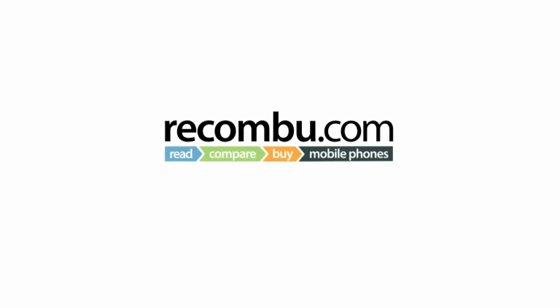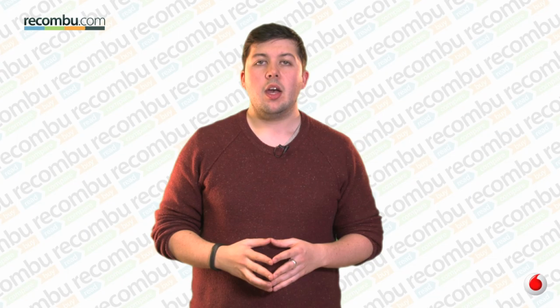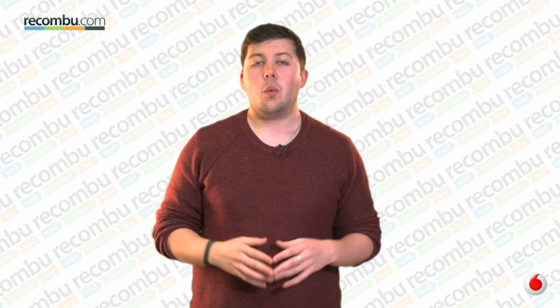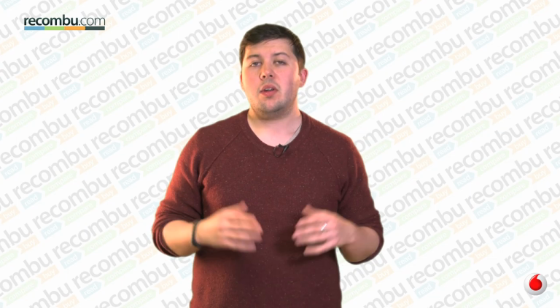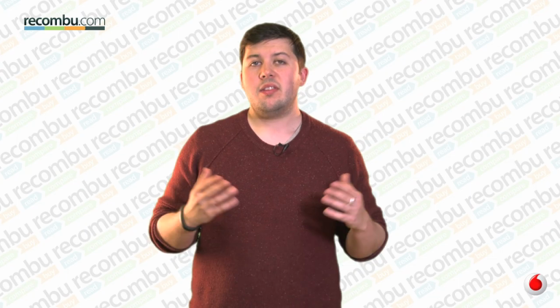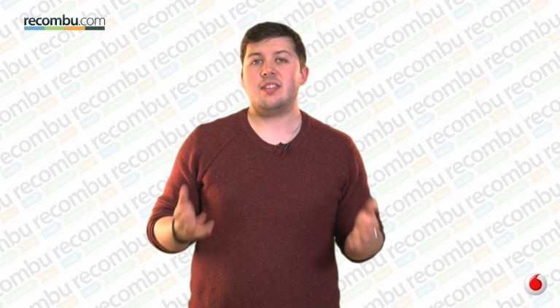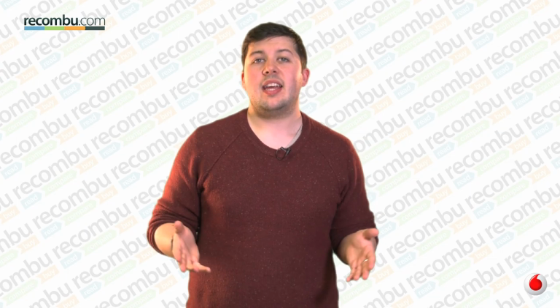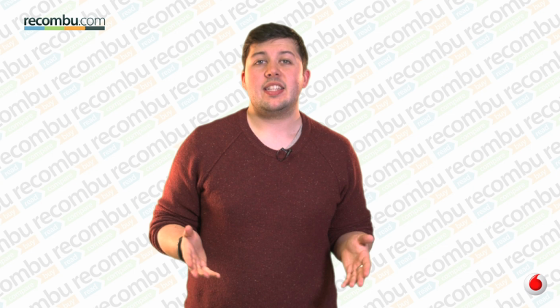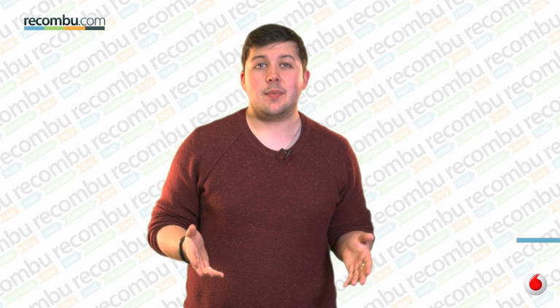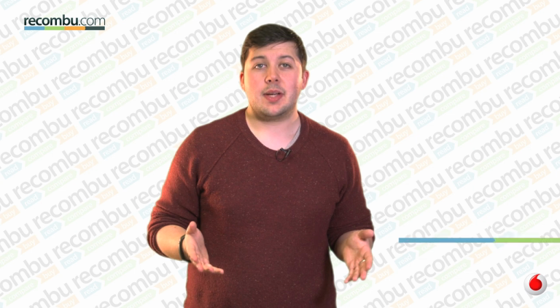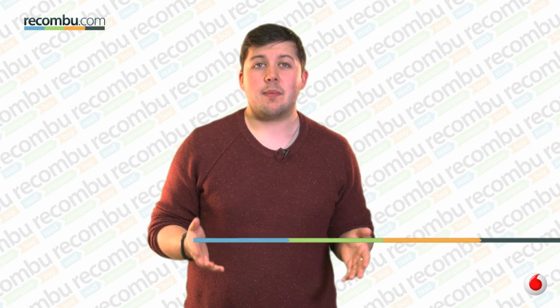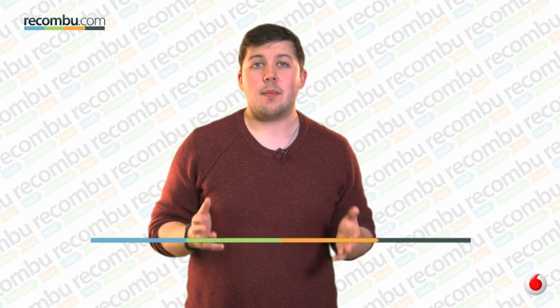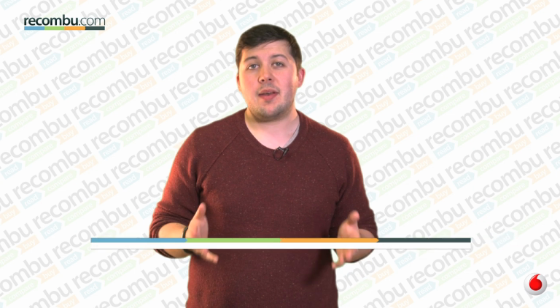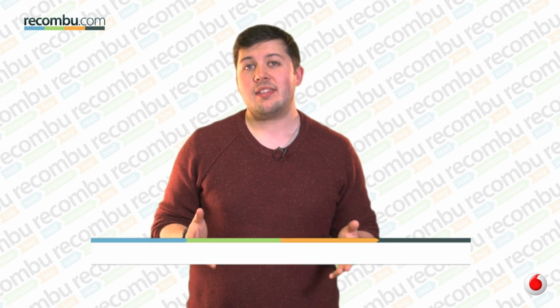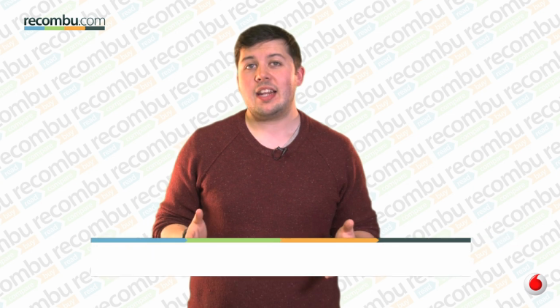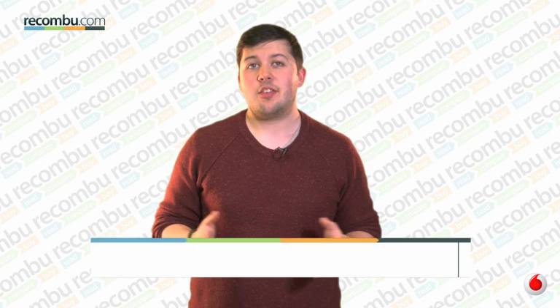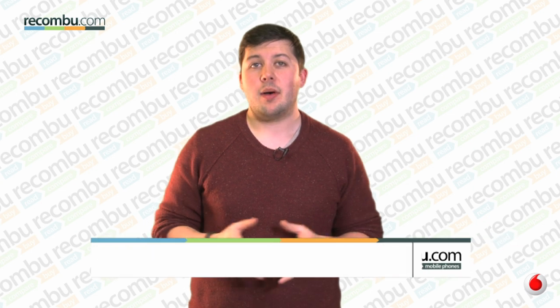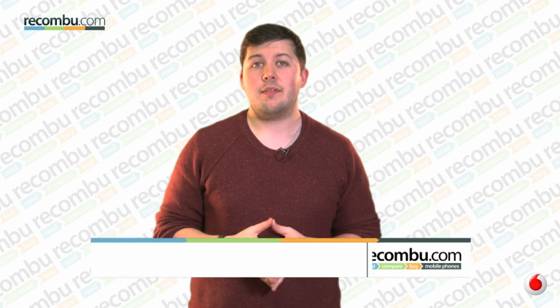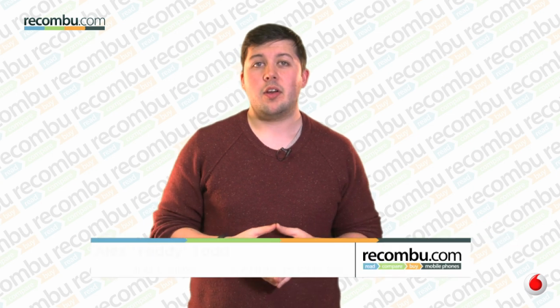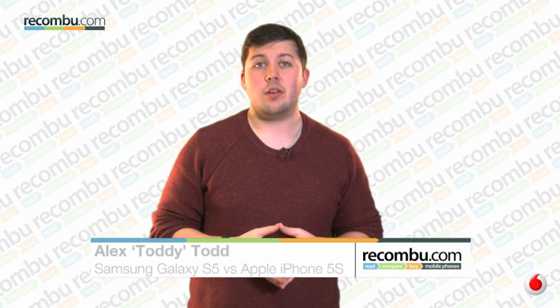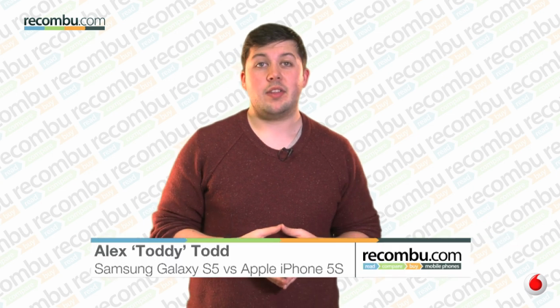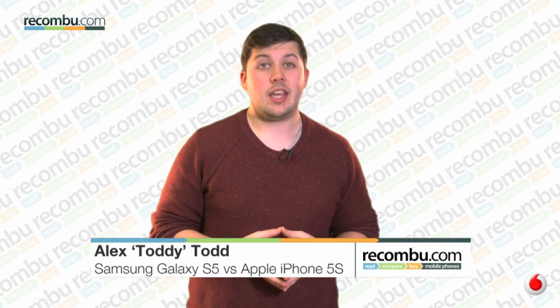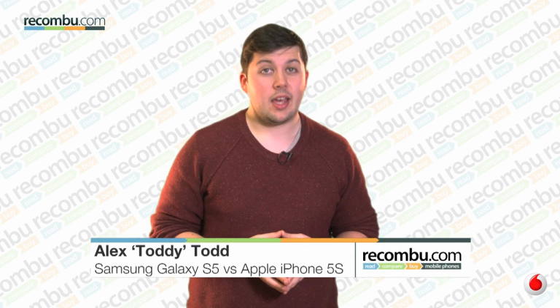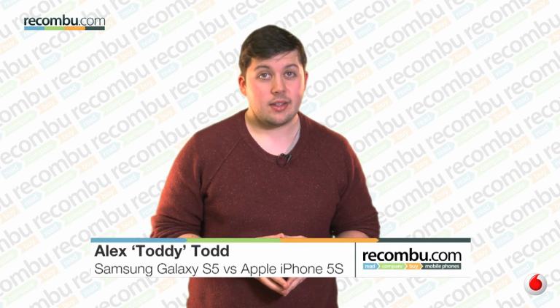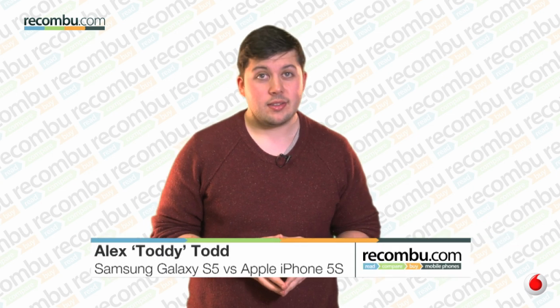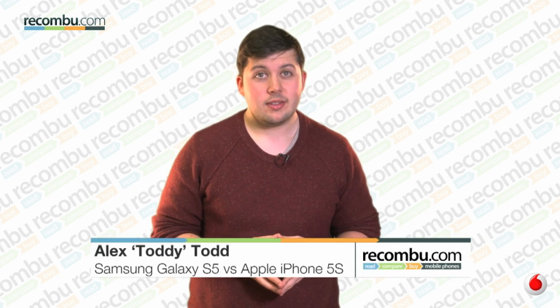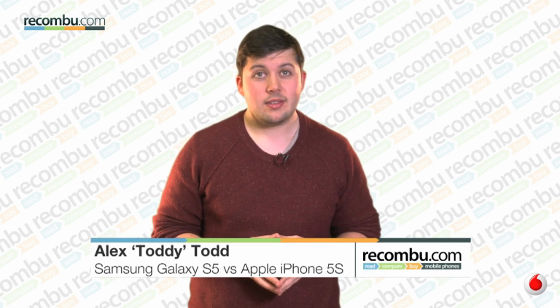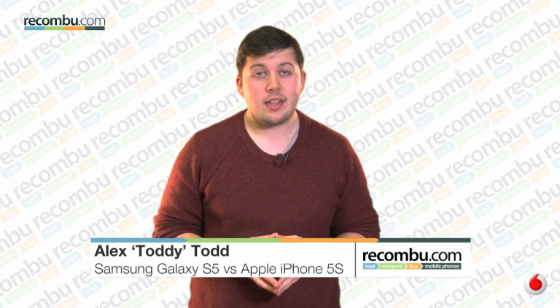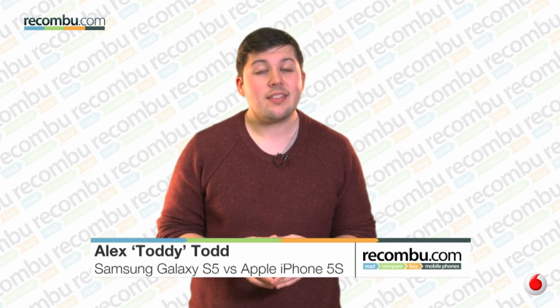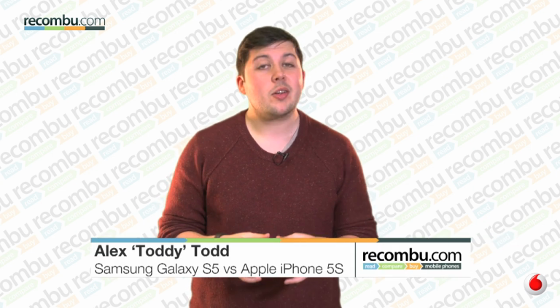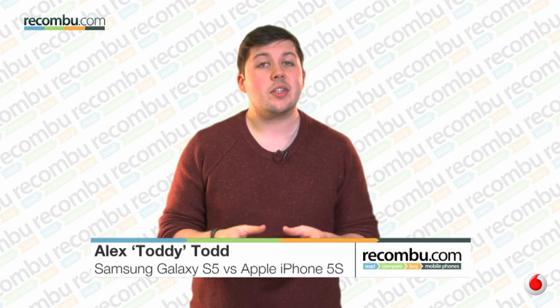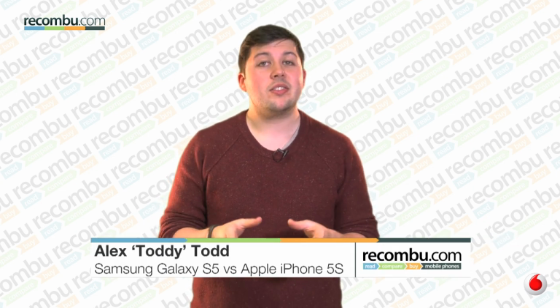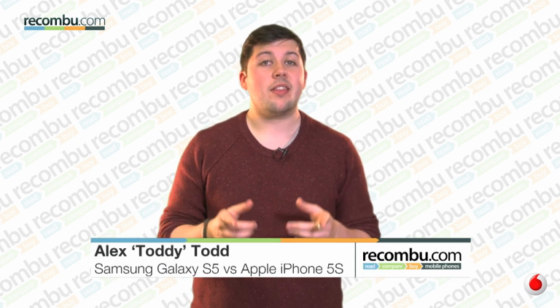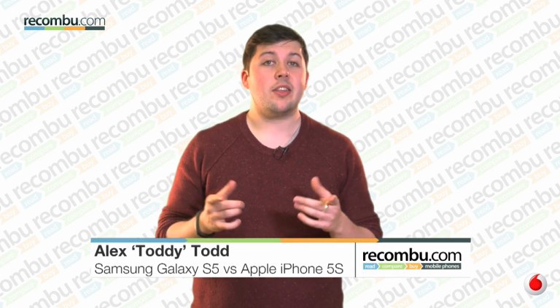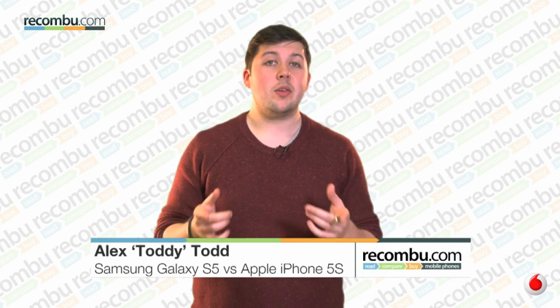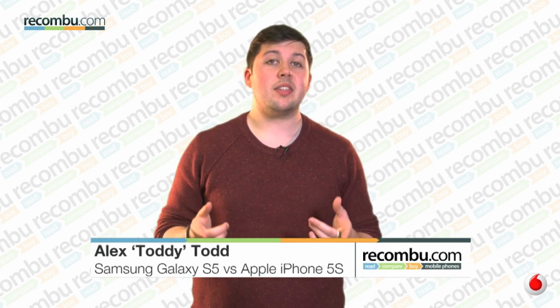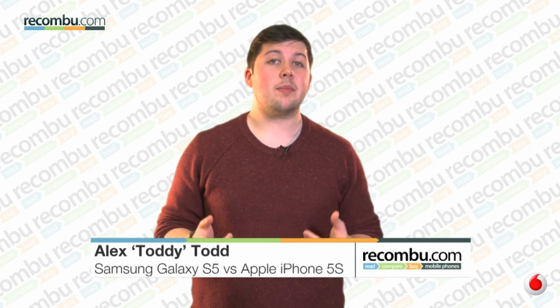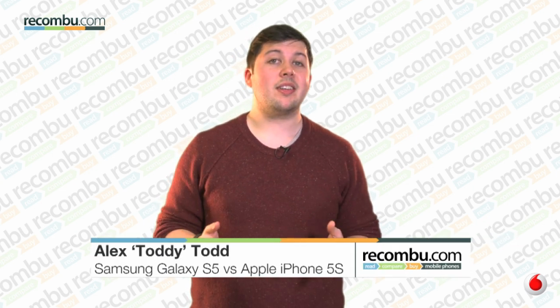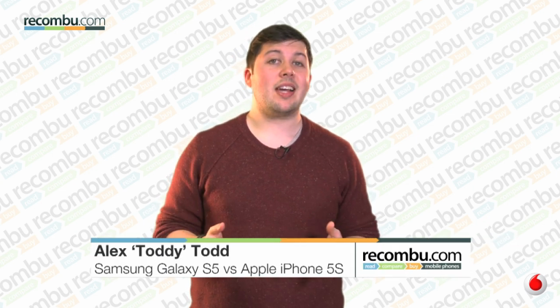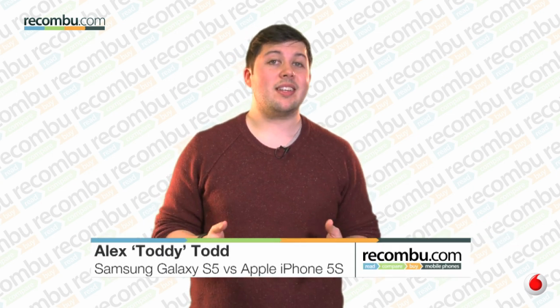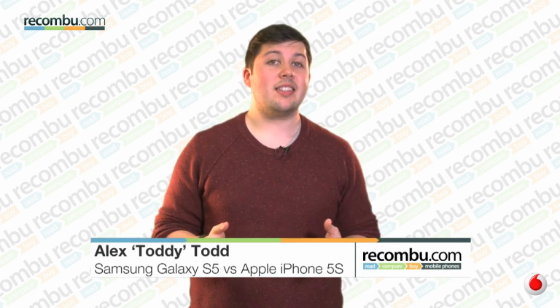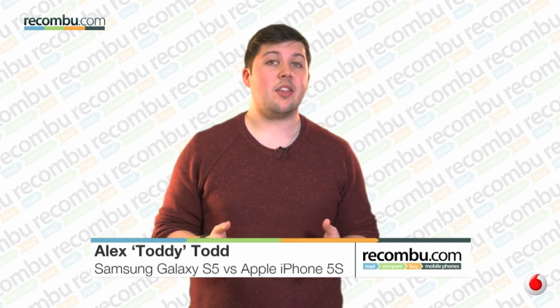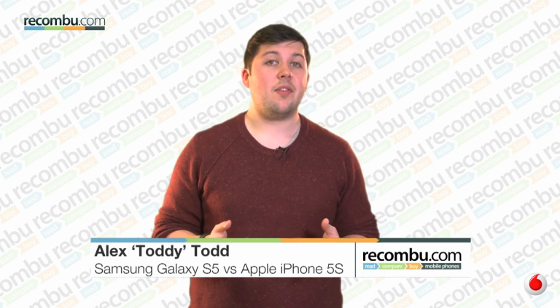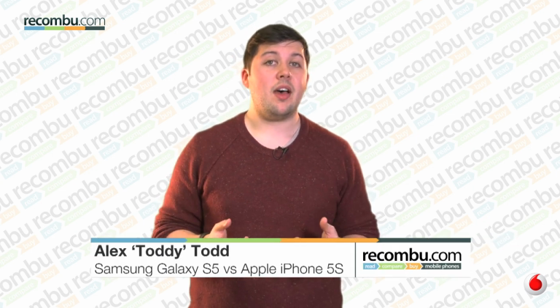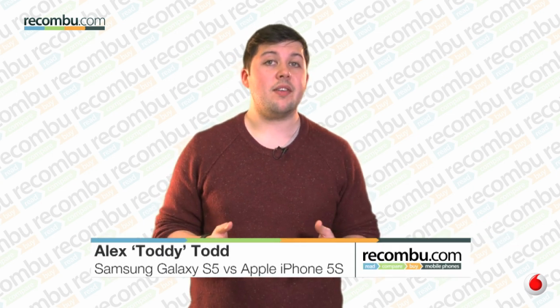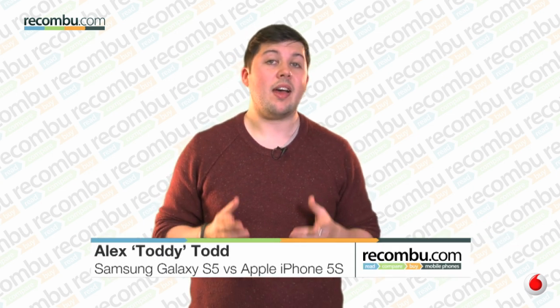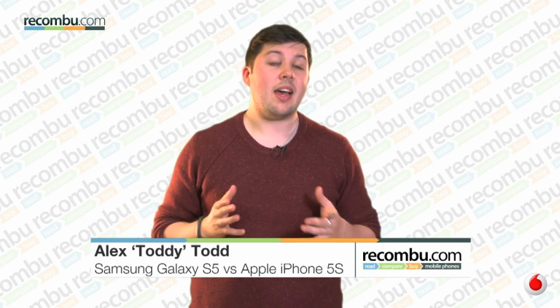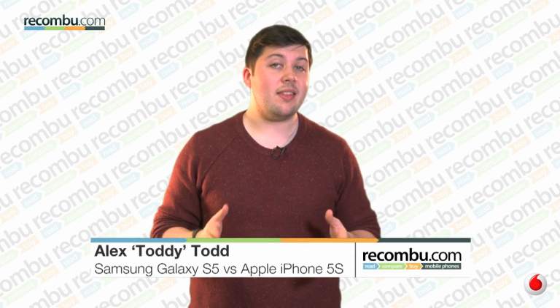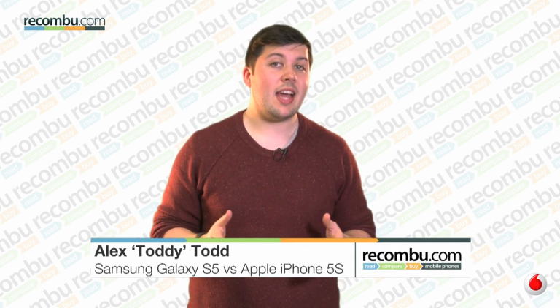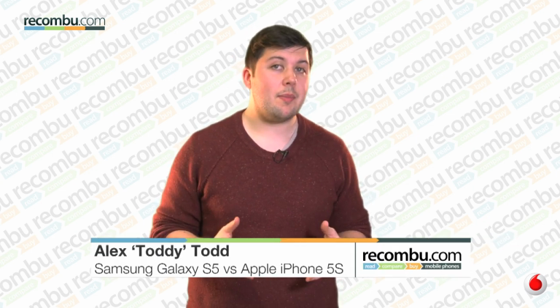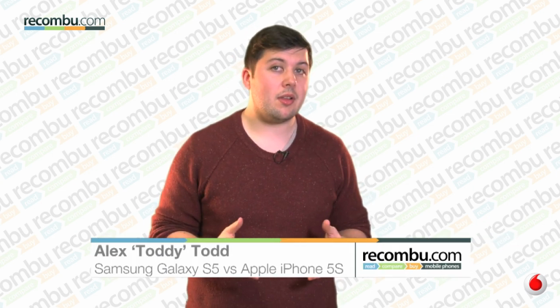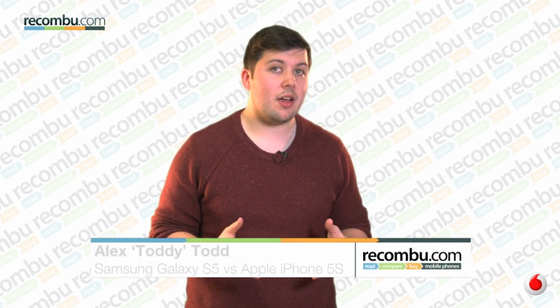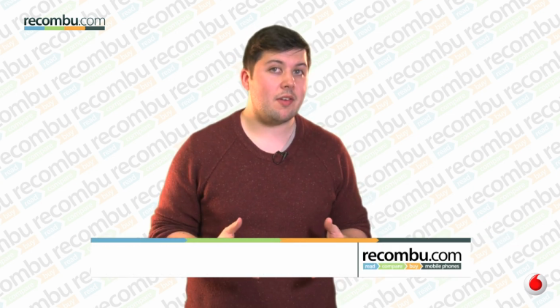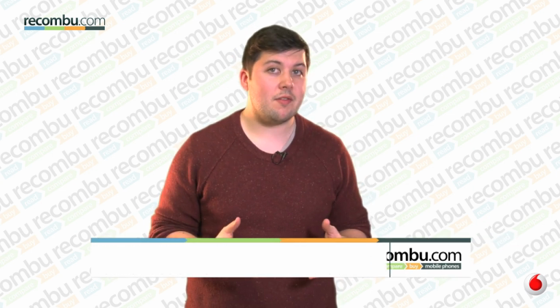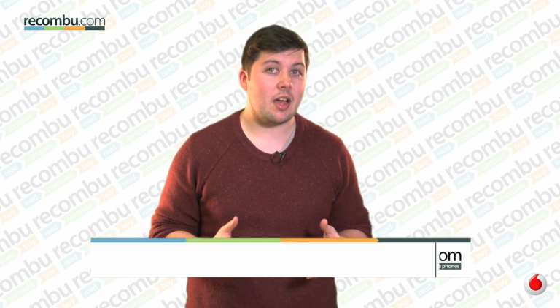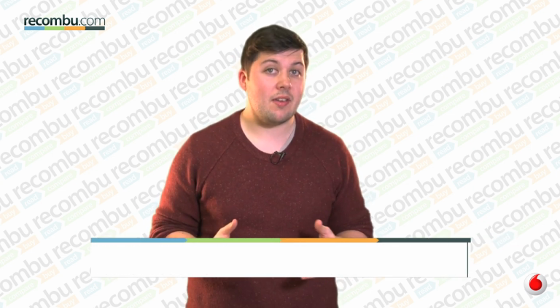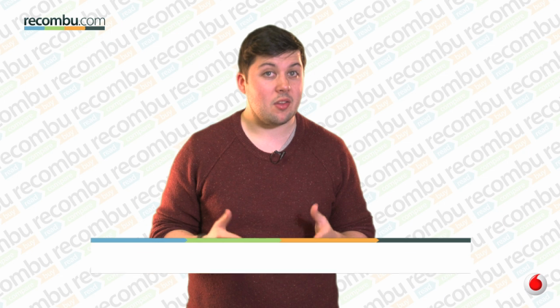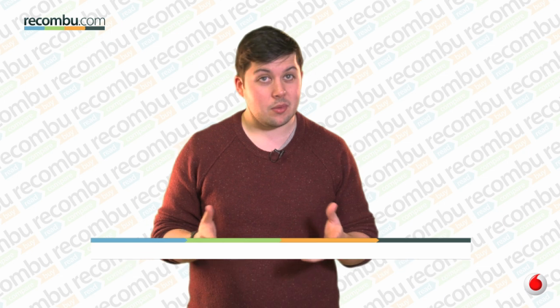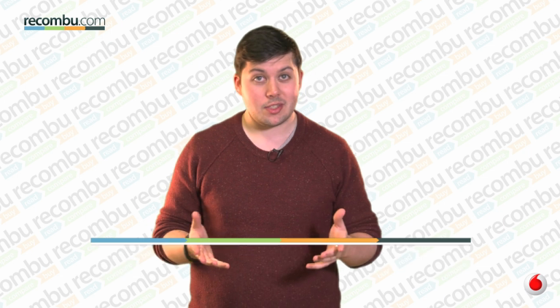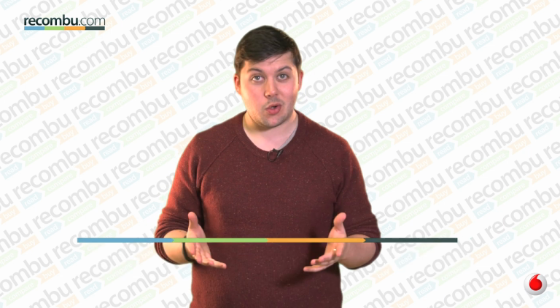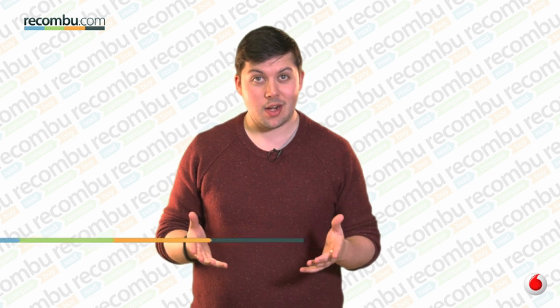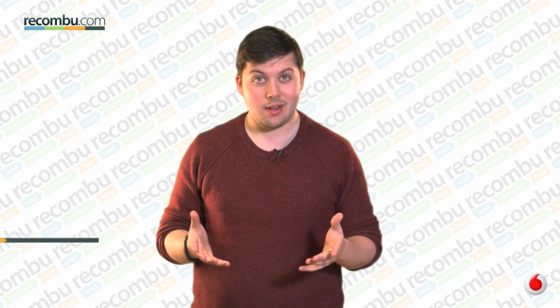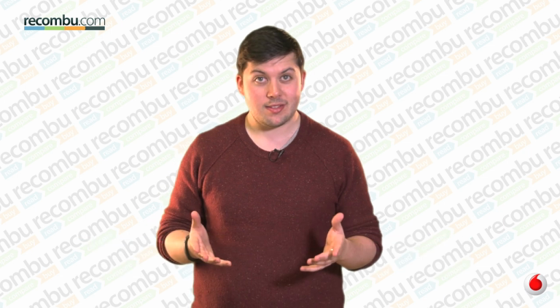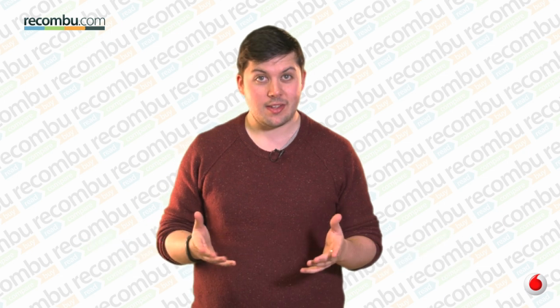What does it take to become the best-selling smartphone of the year? That's a question that the new Samsung Galaxy S5 and the Apple iPhone 5s want to try and answer.